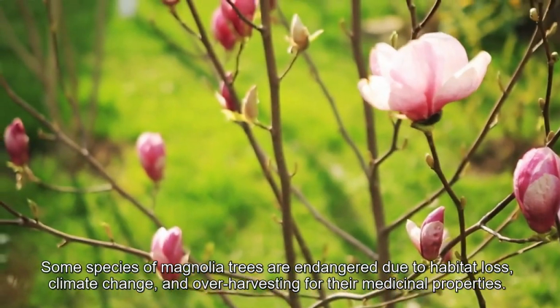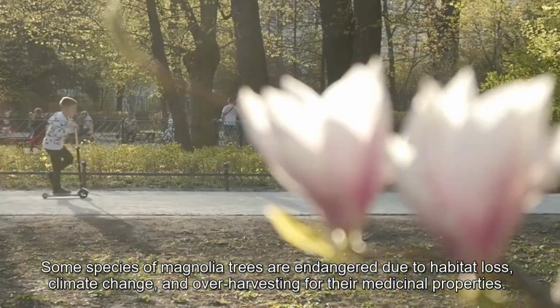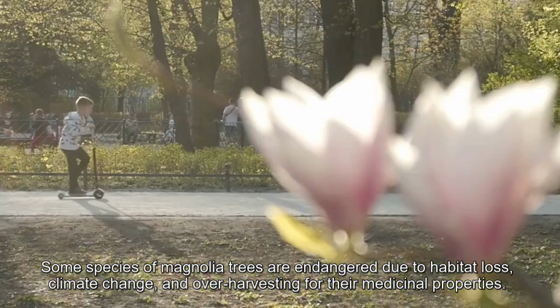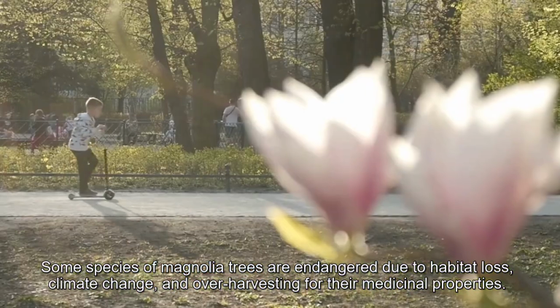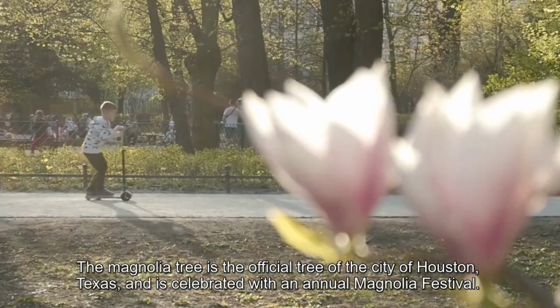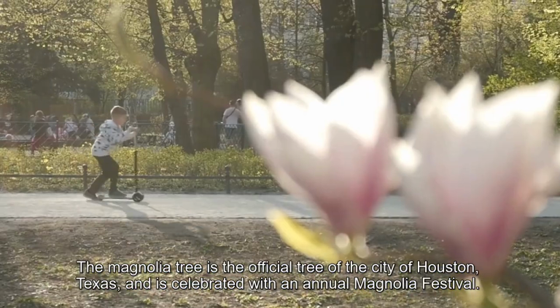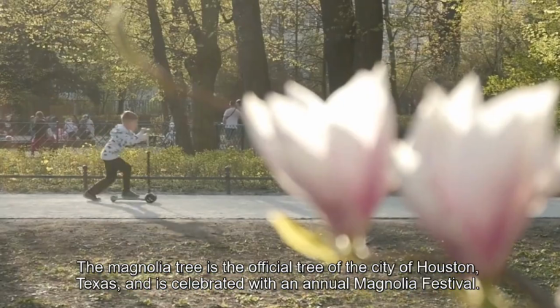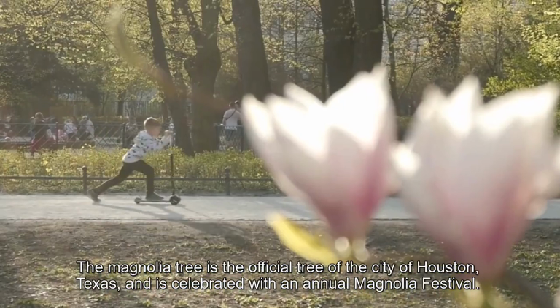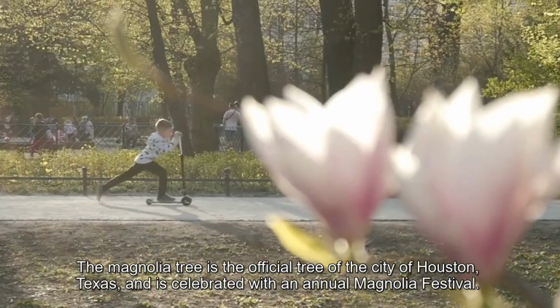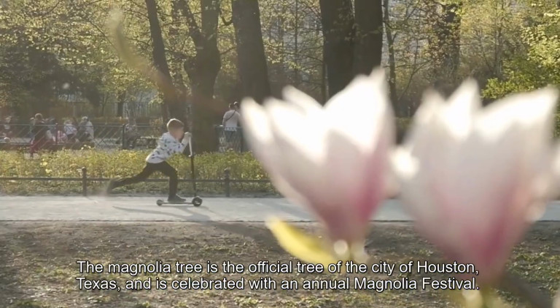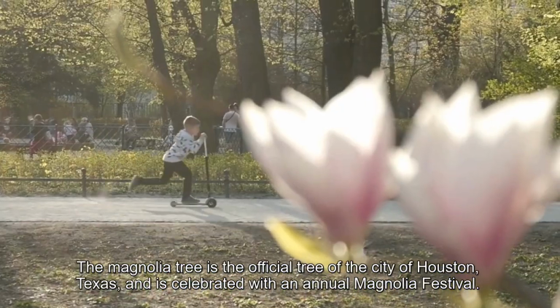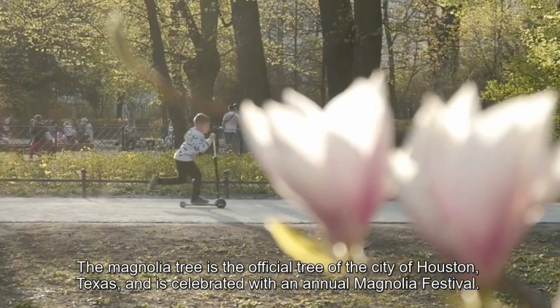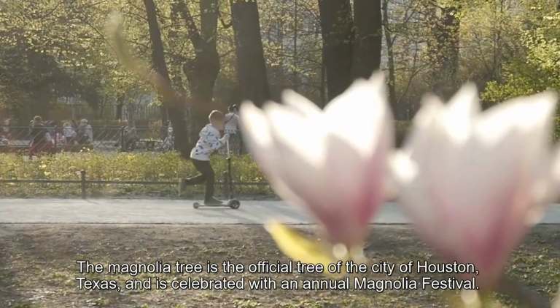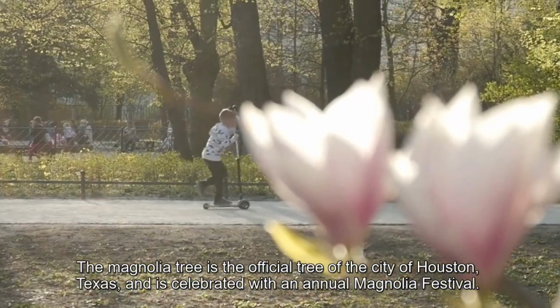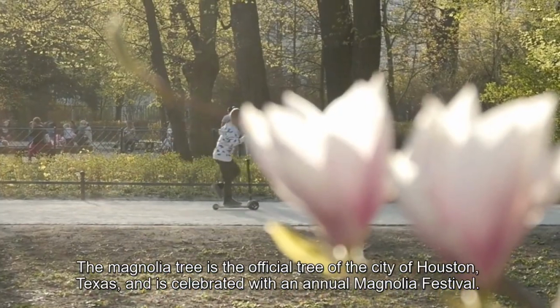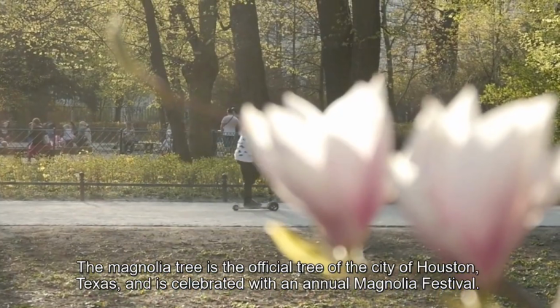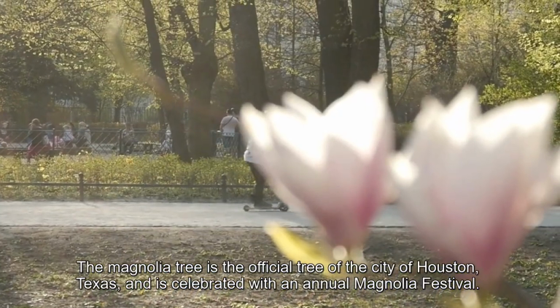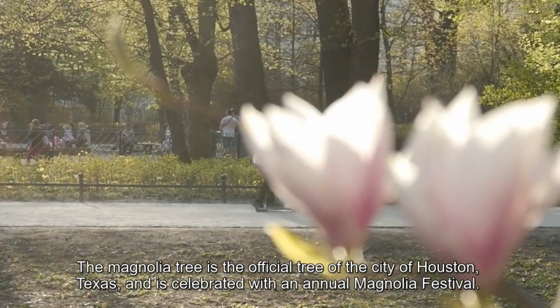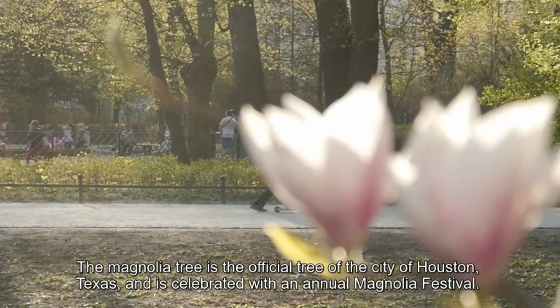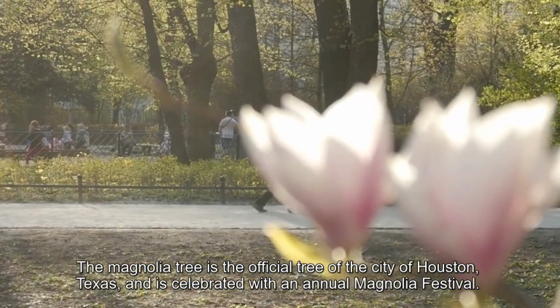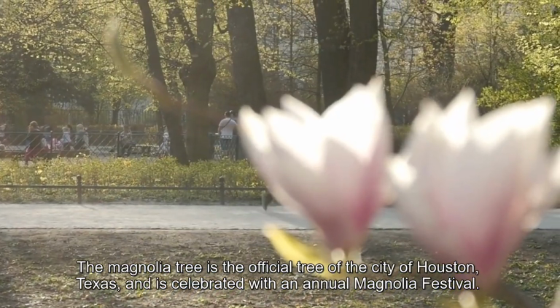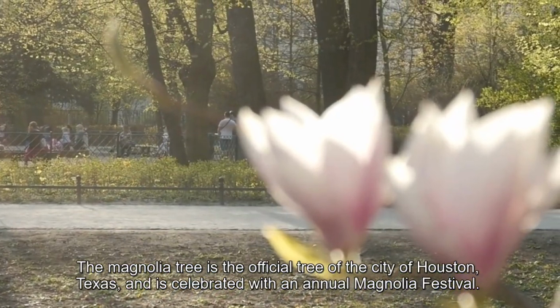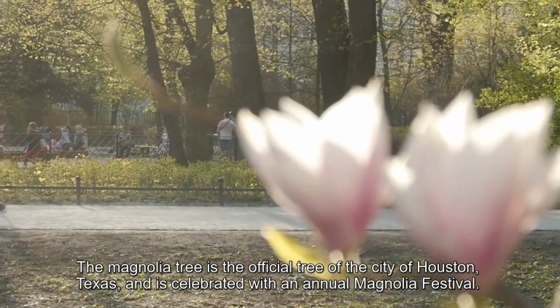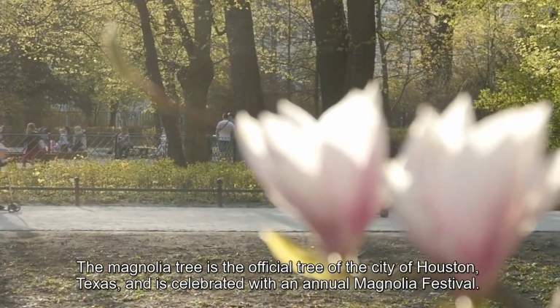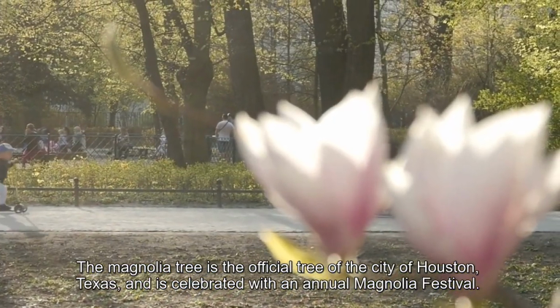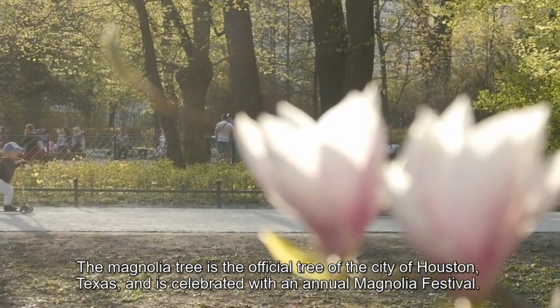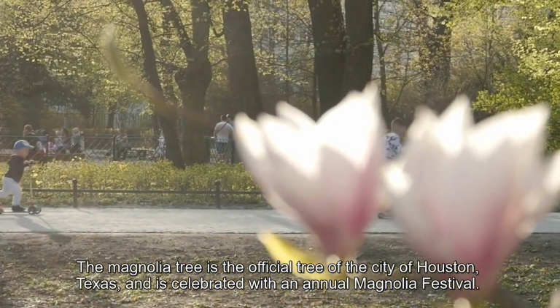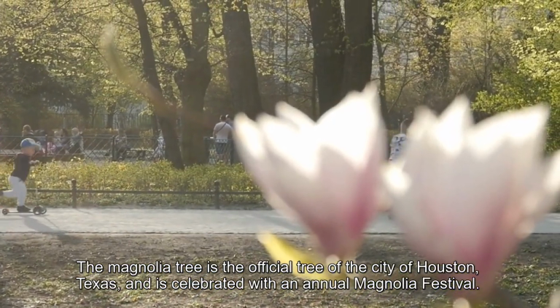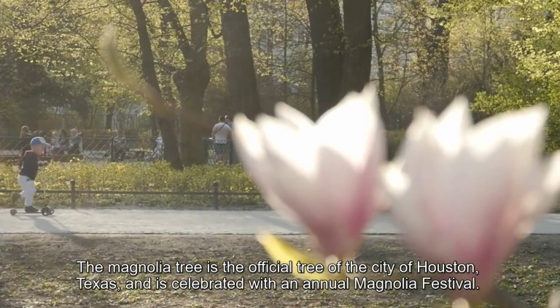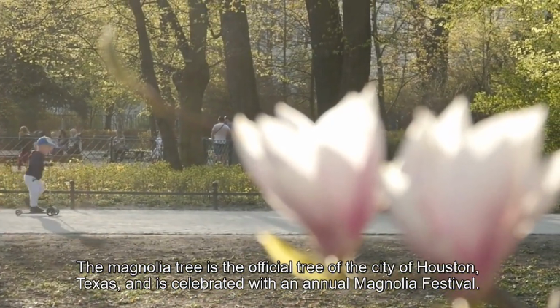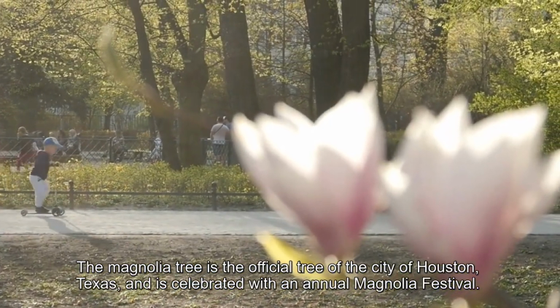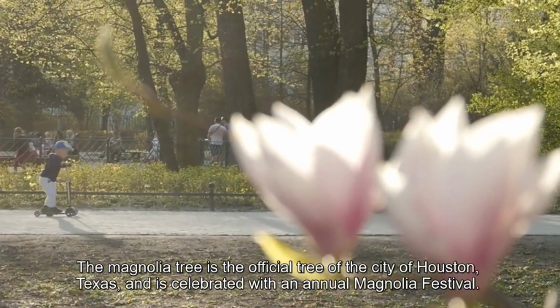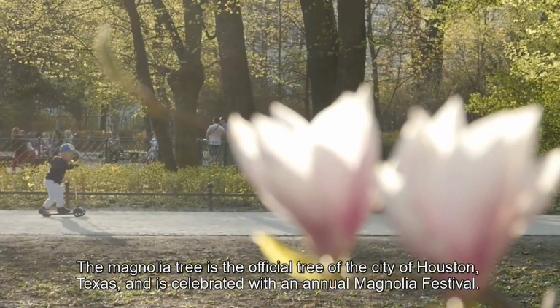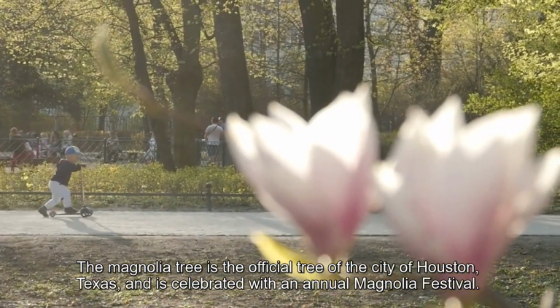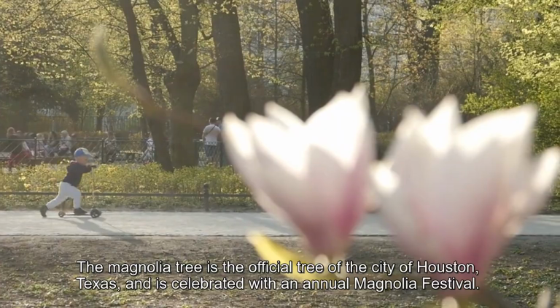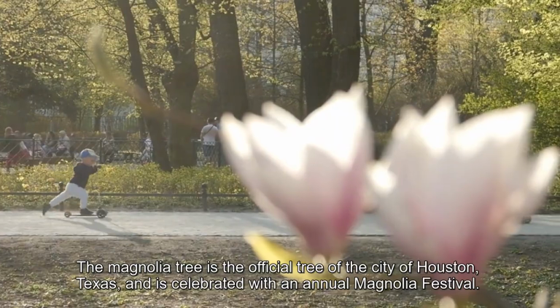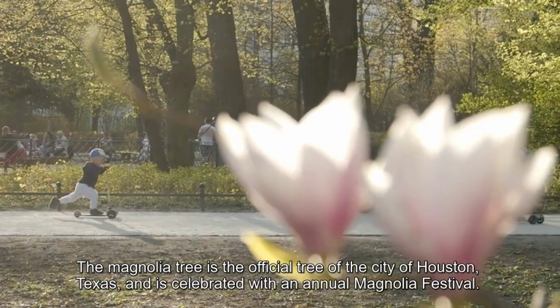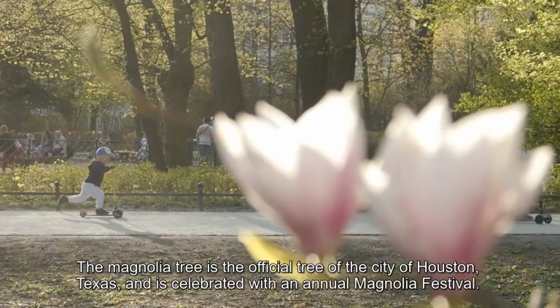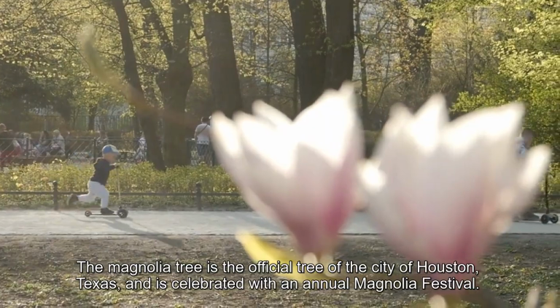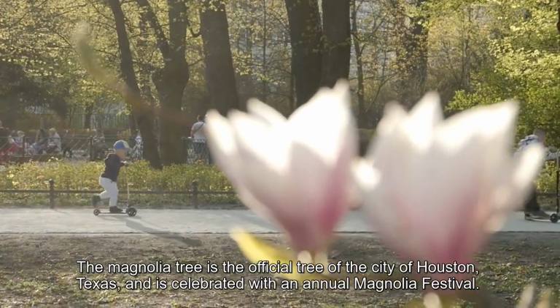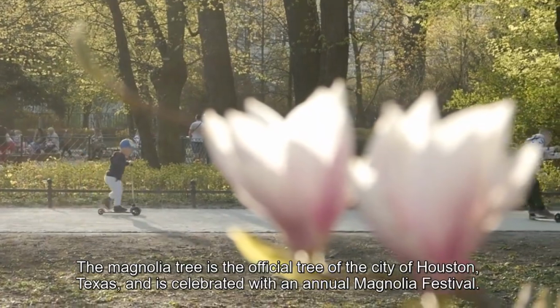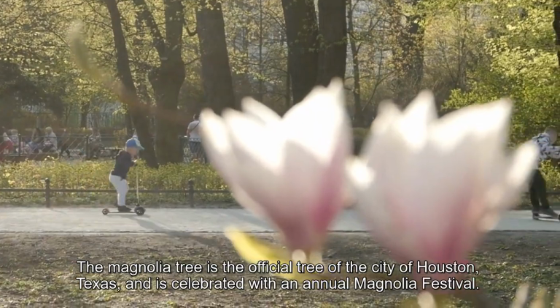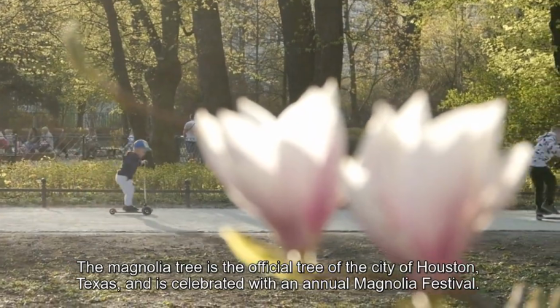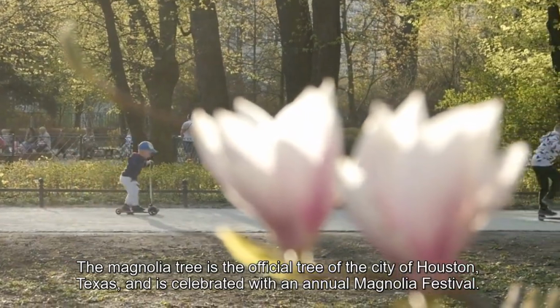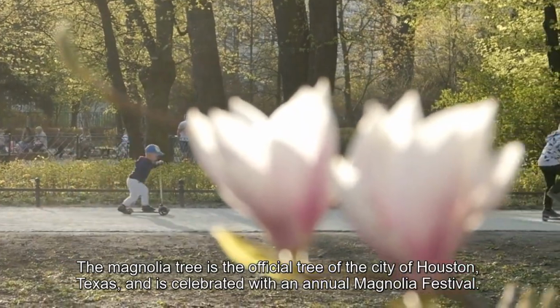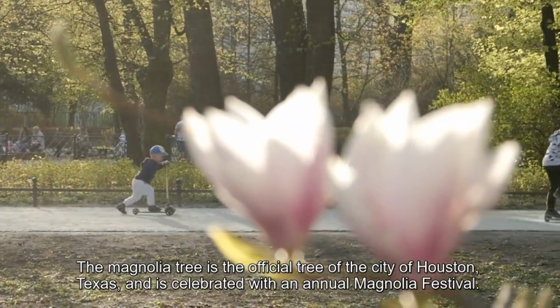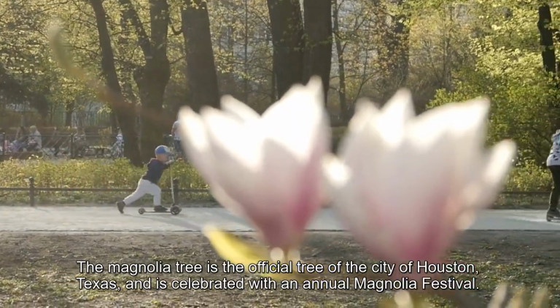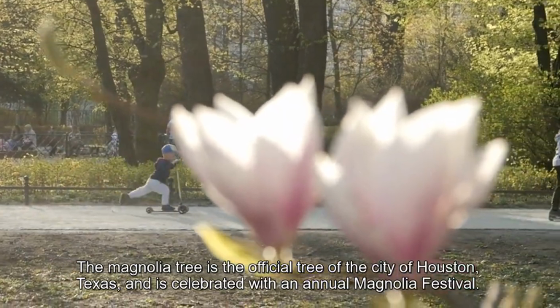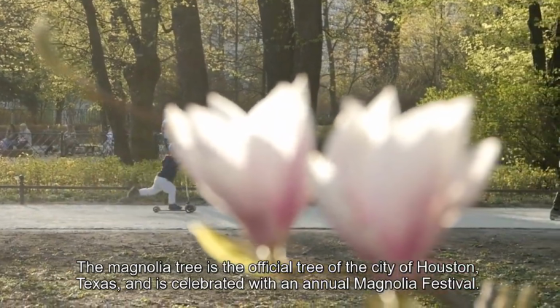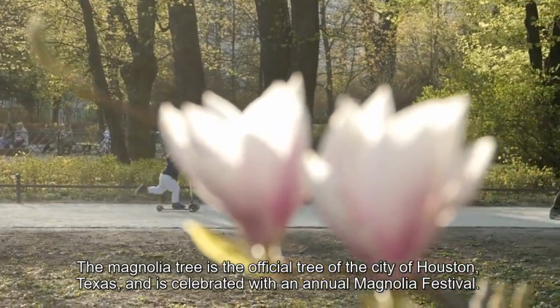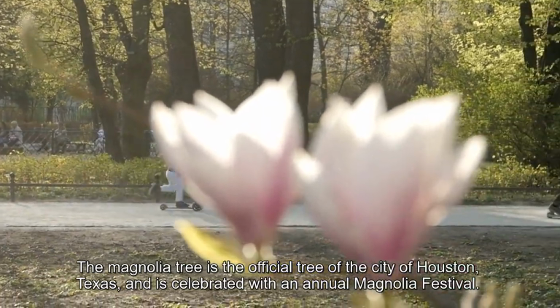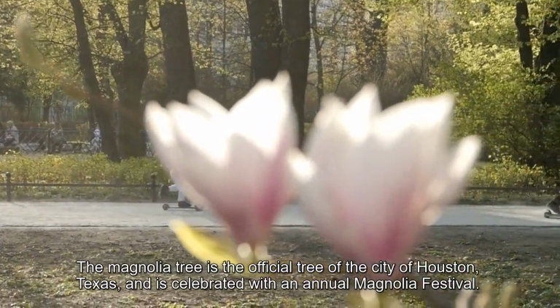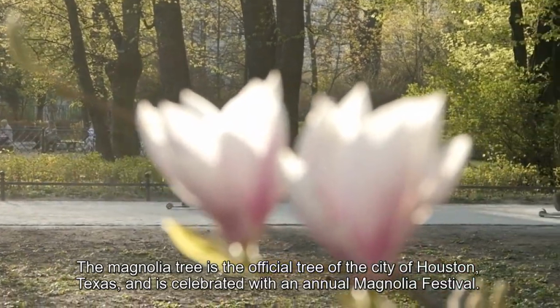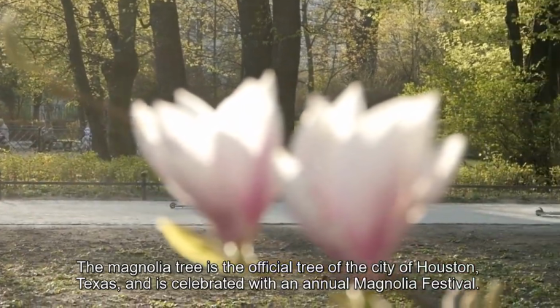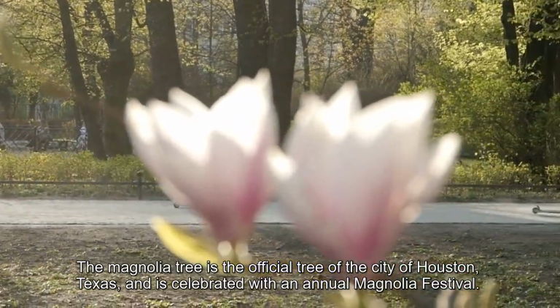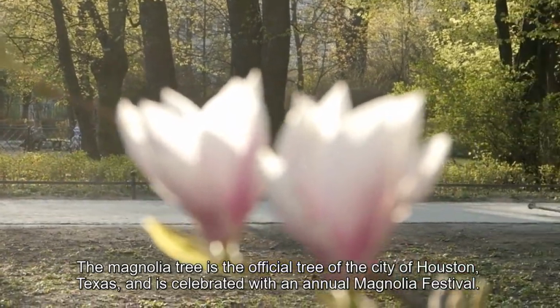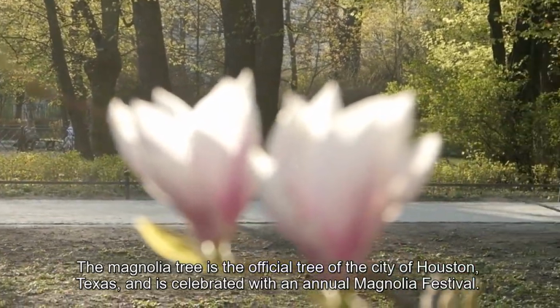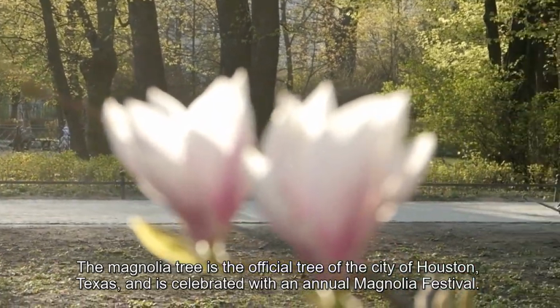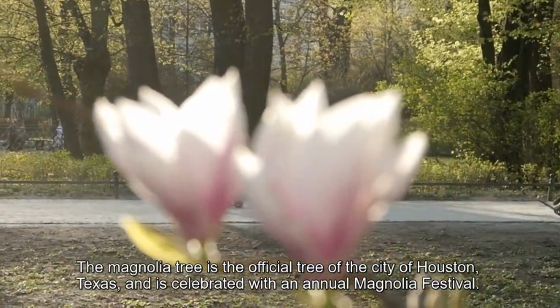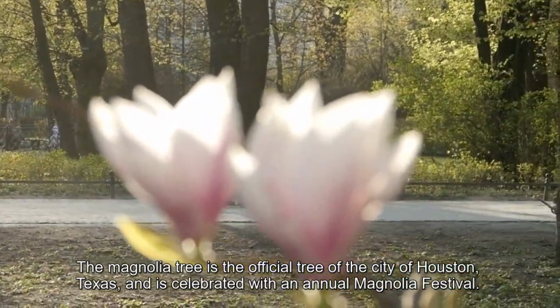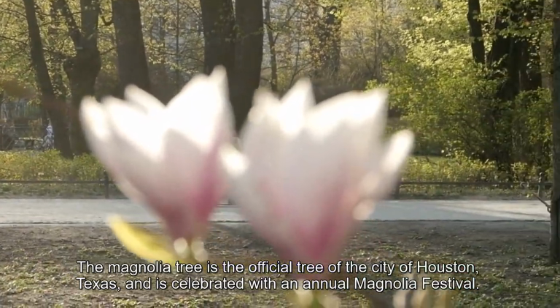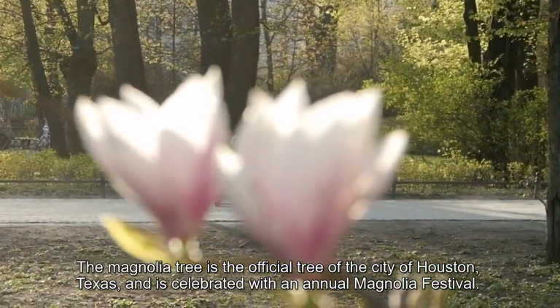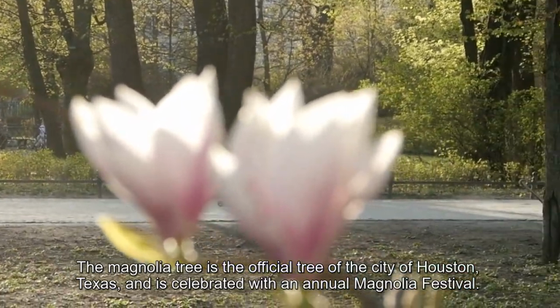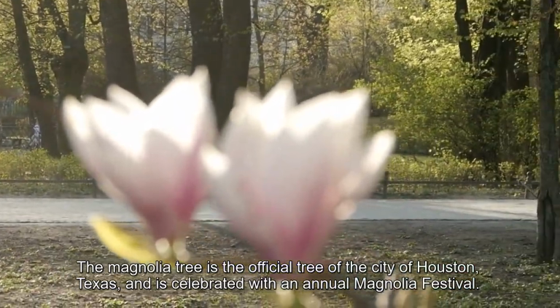The magnolia tree is the official tree of the city of Houston, Texas, and is celebrated with an annual magnolia festival.